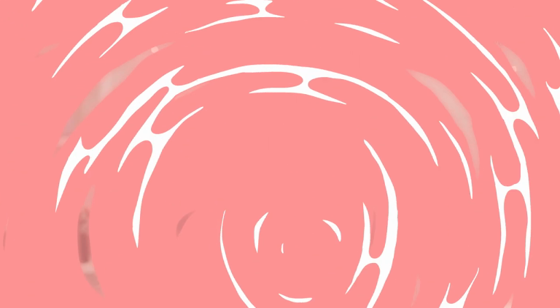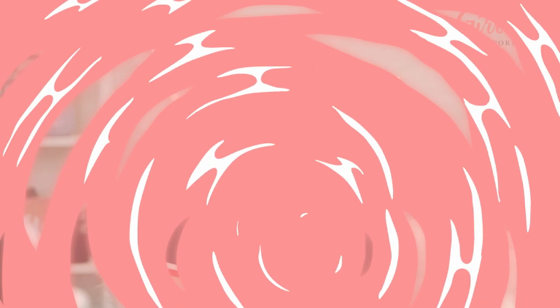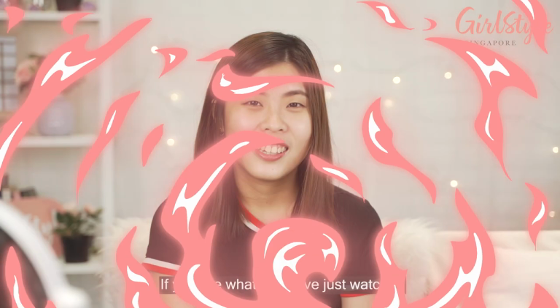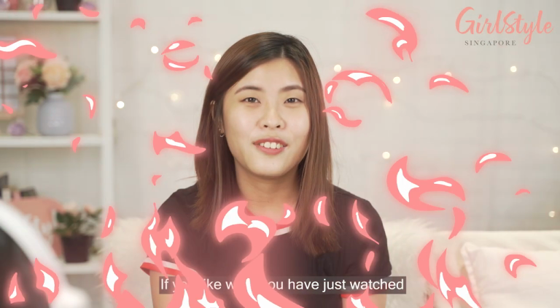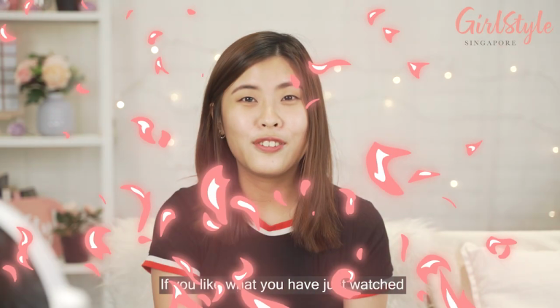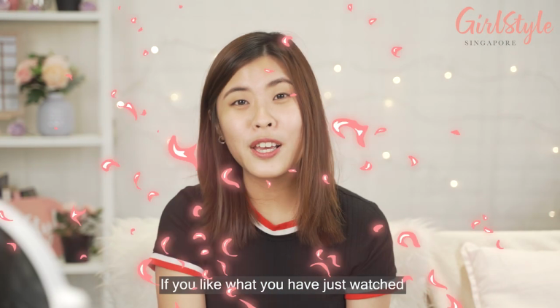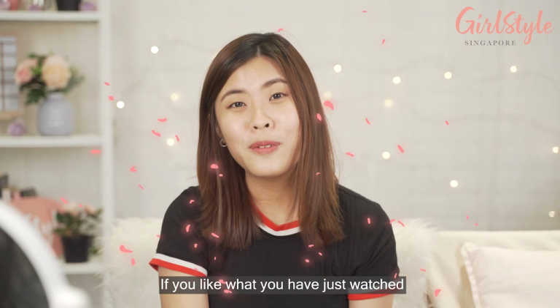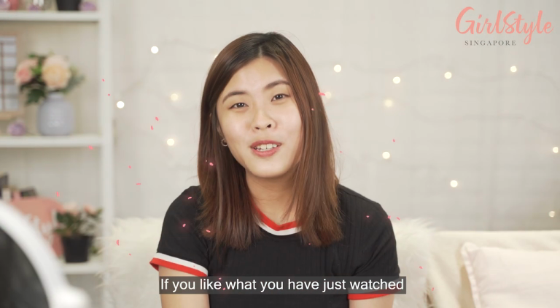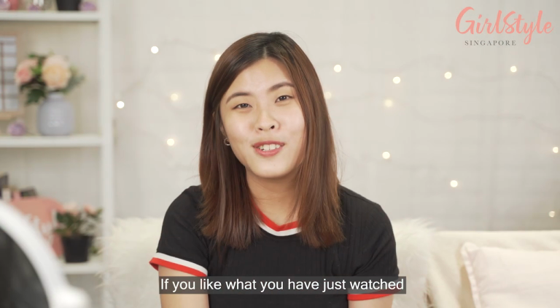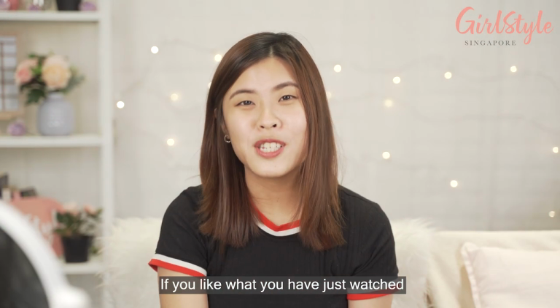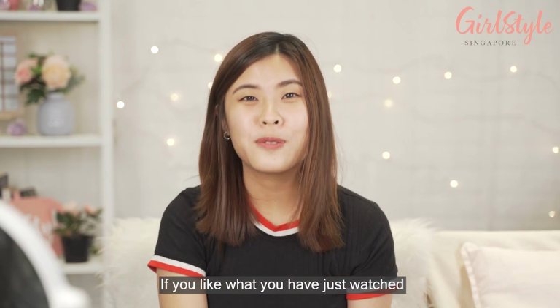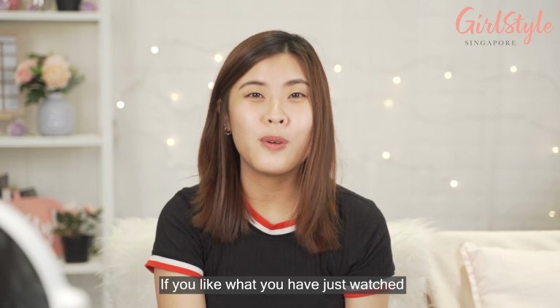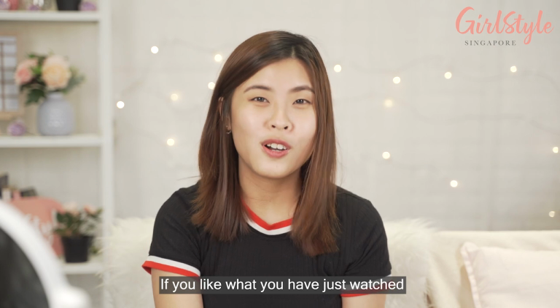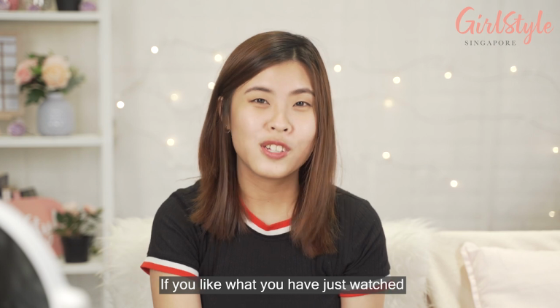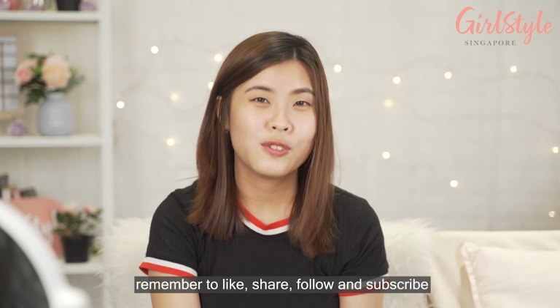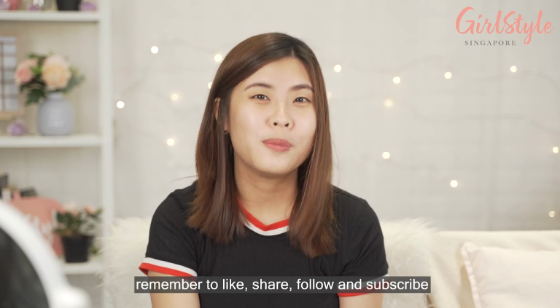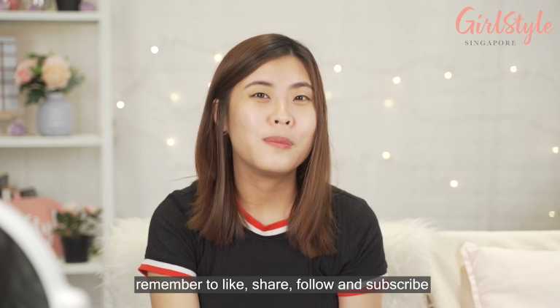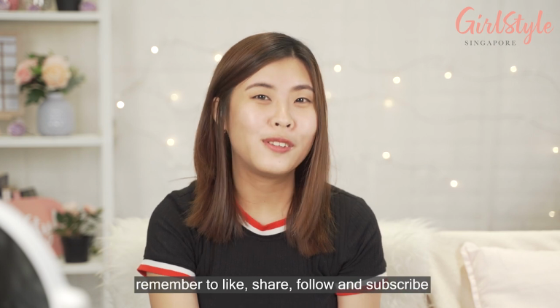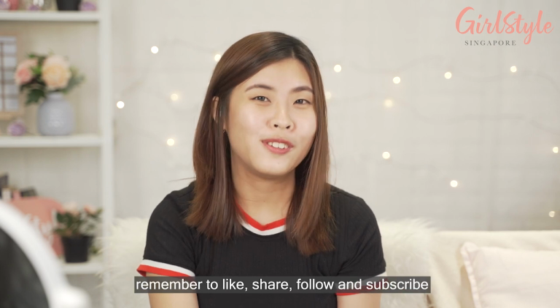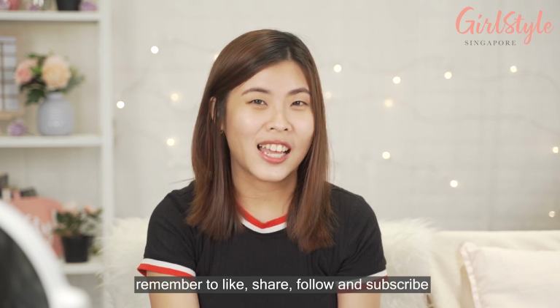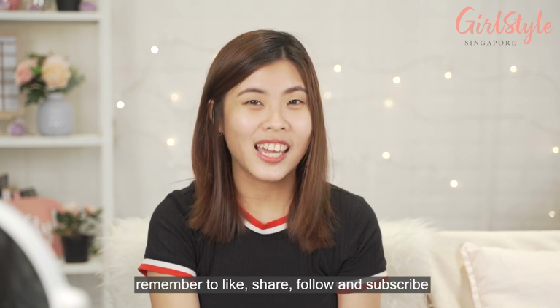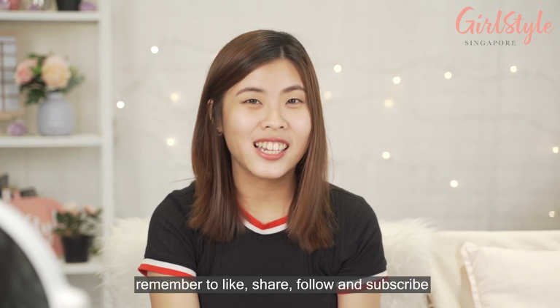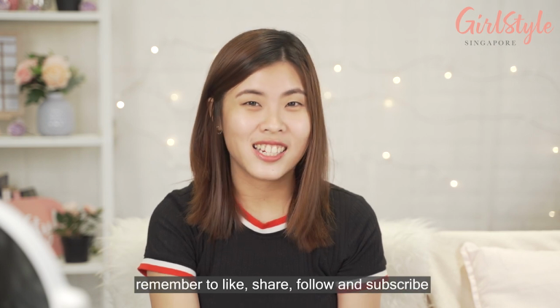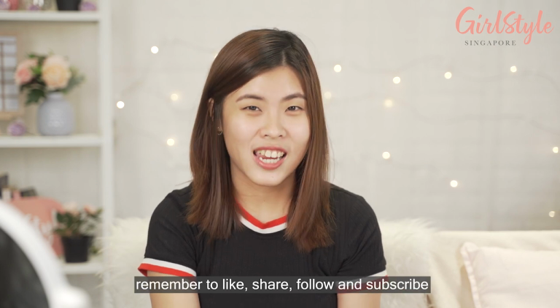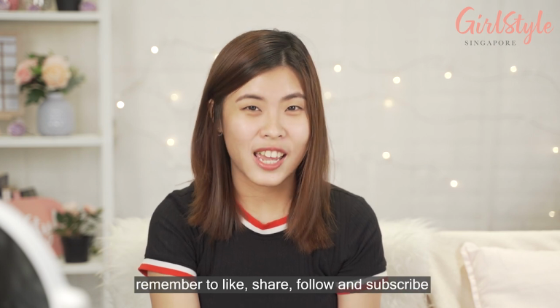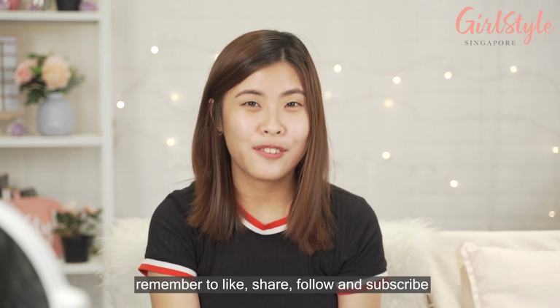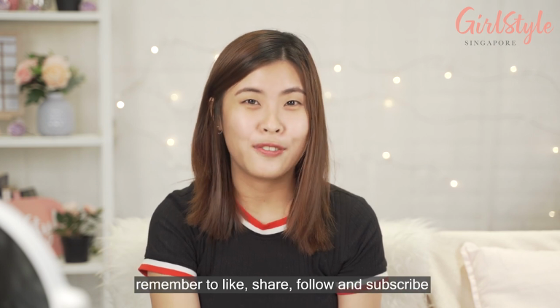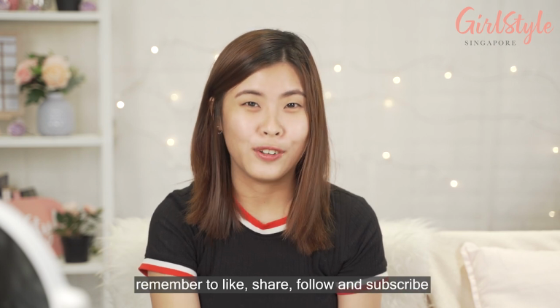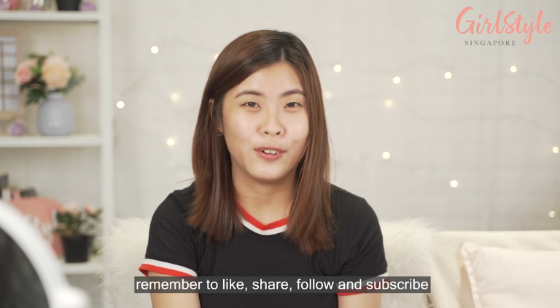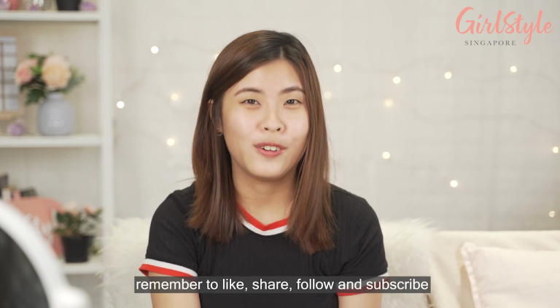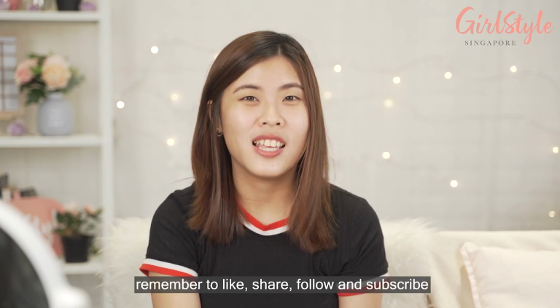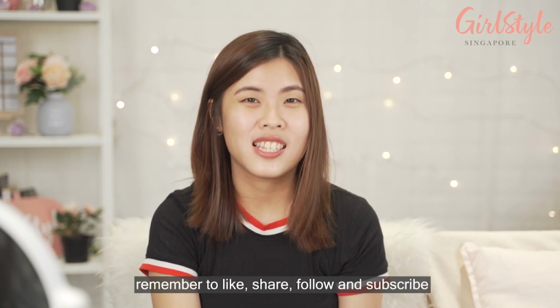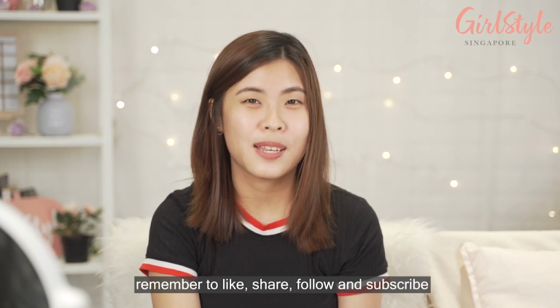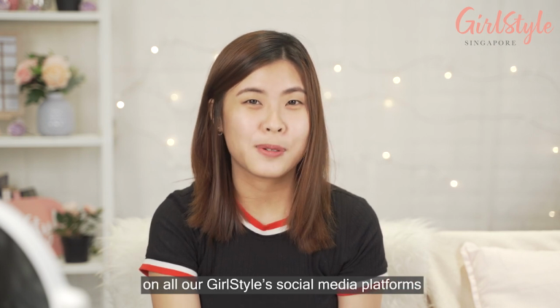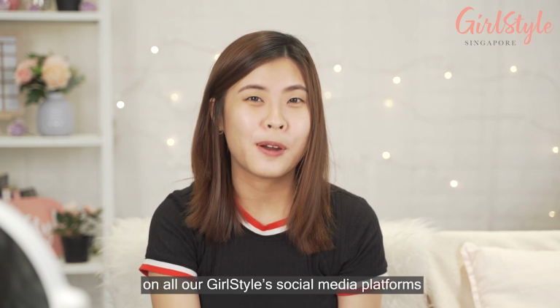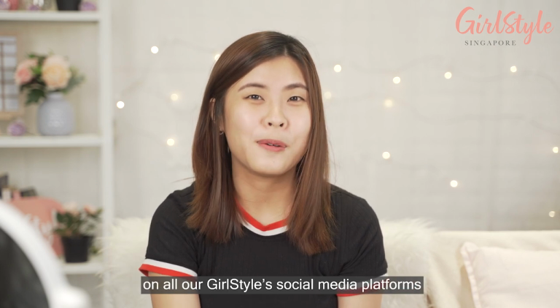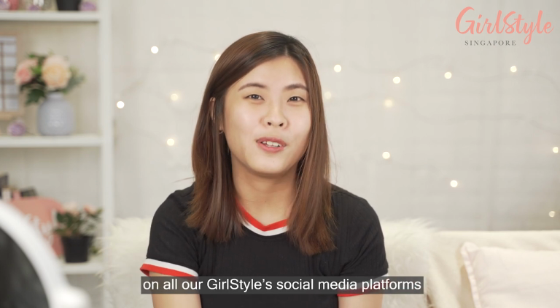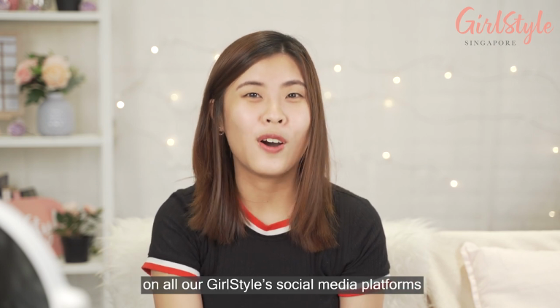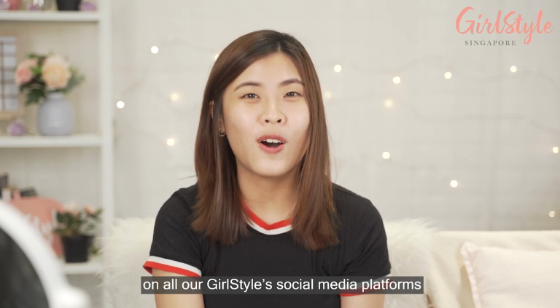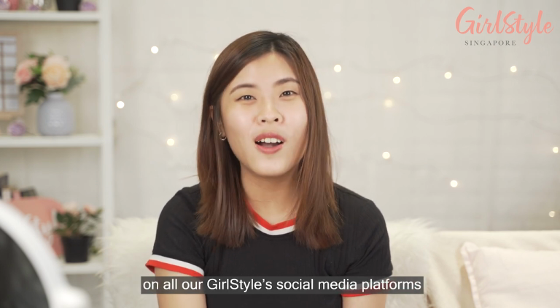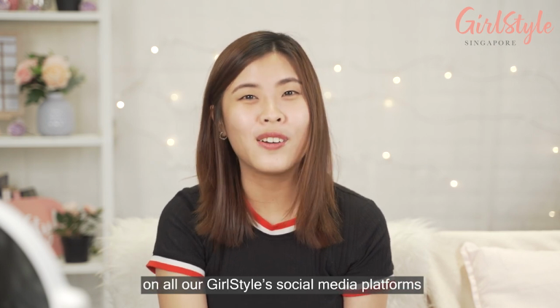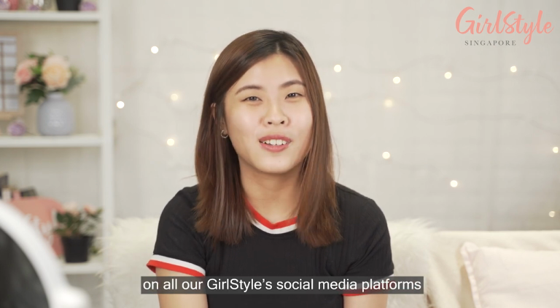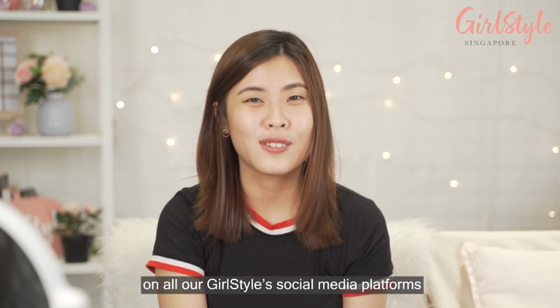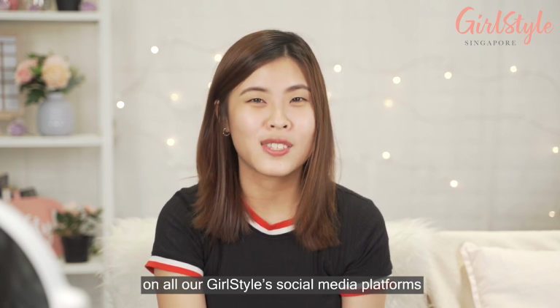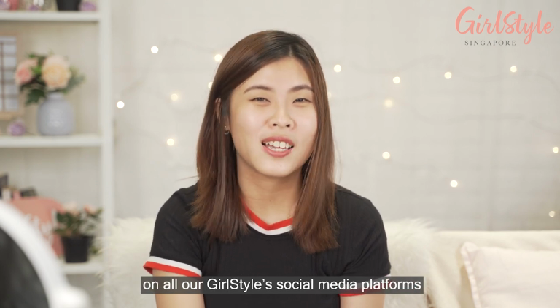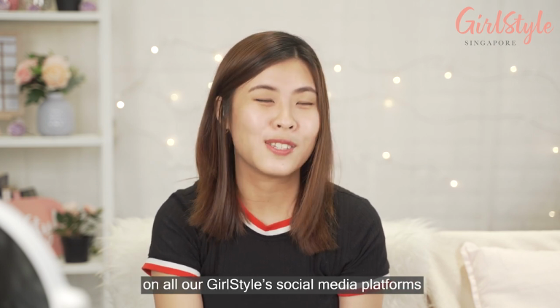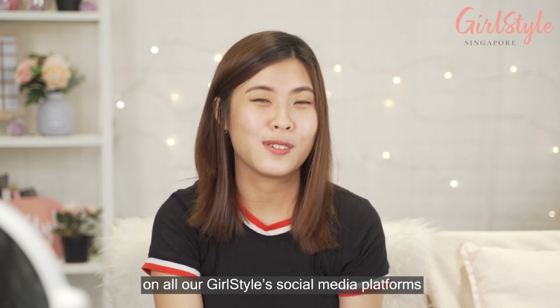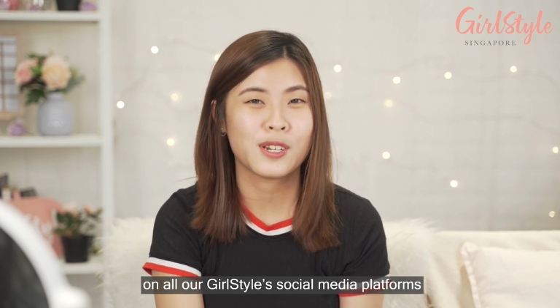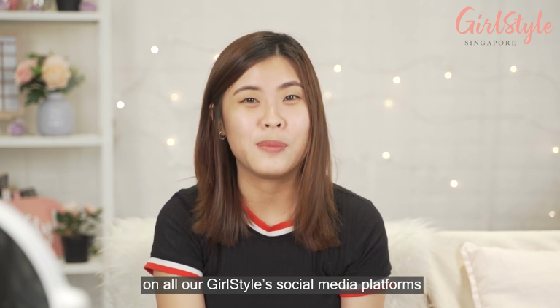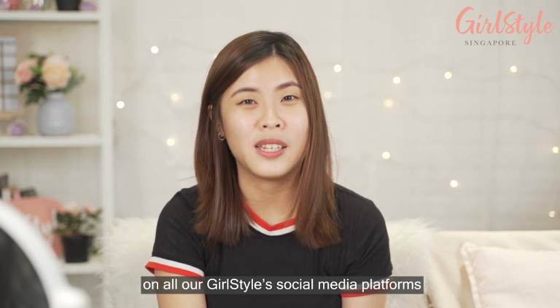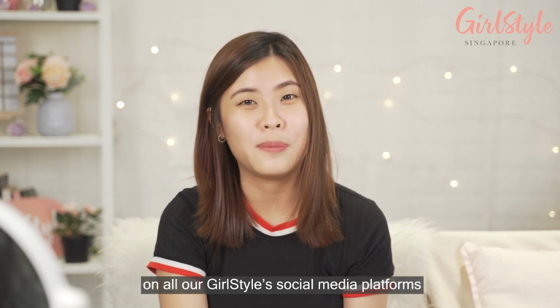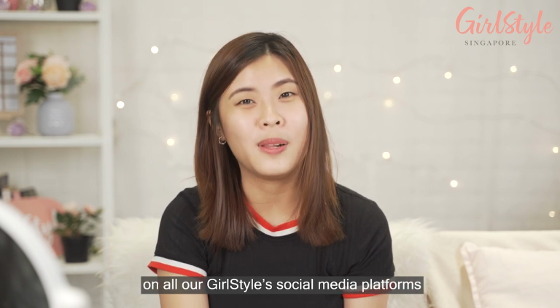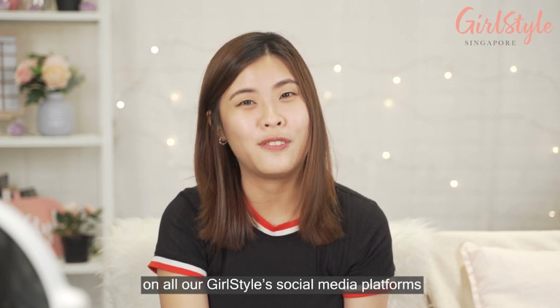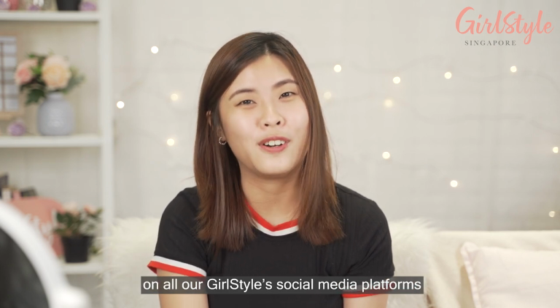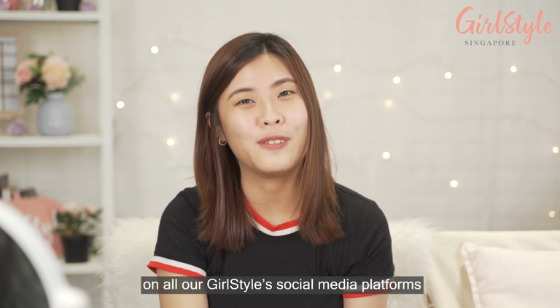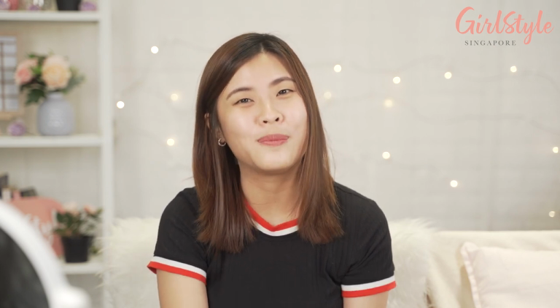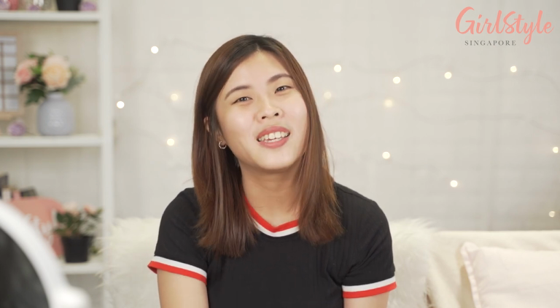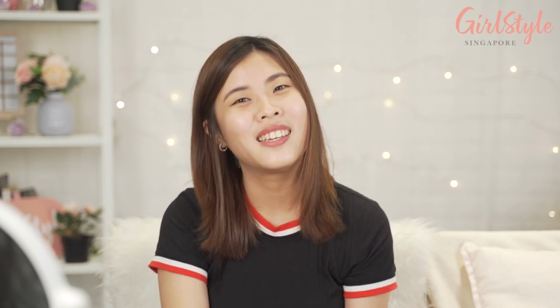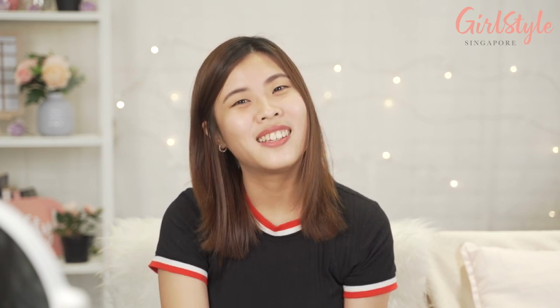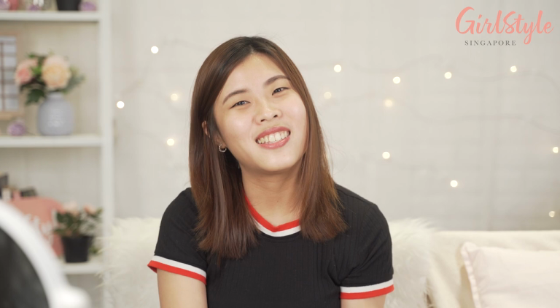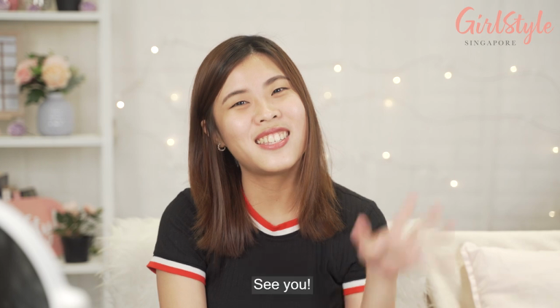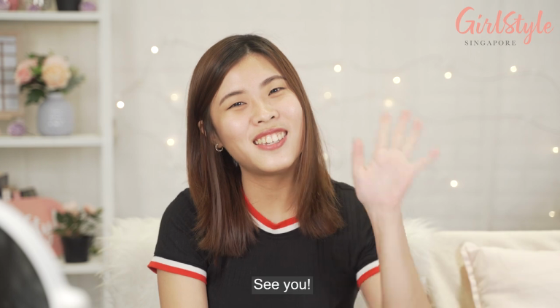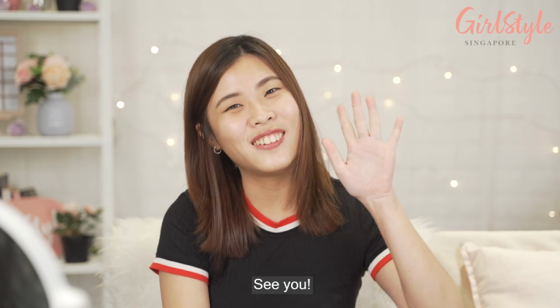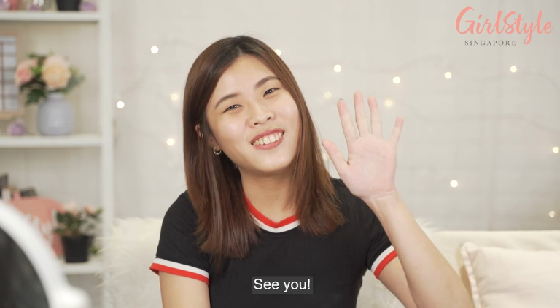If you like what you just watched, remember to like, share, follow, and subscribe on all our Gold Stars social media platforms. See you!